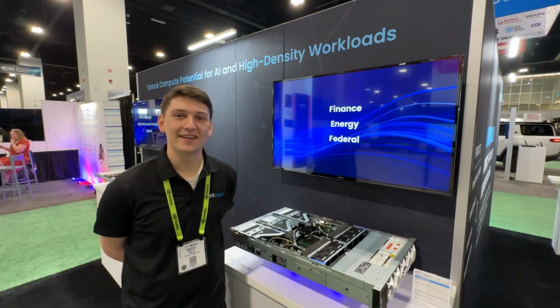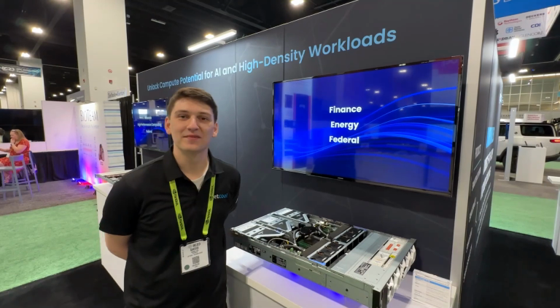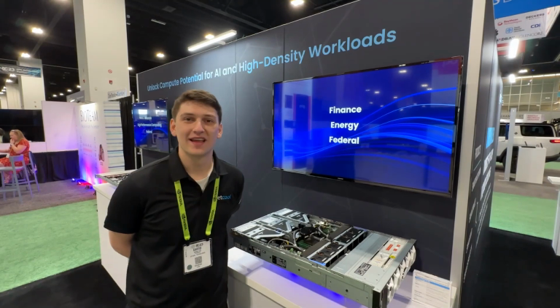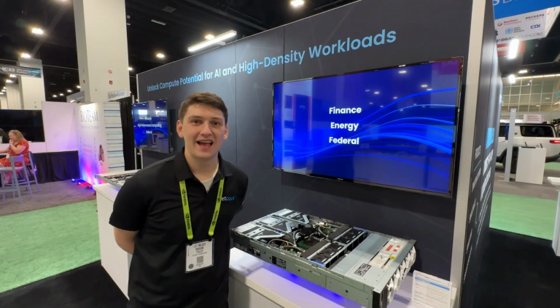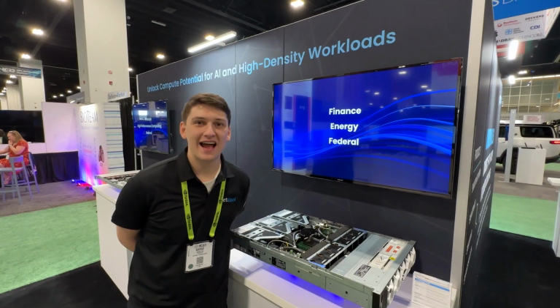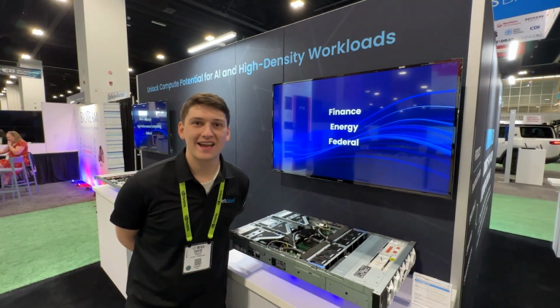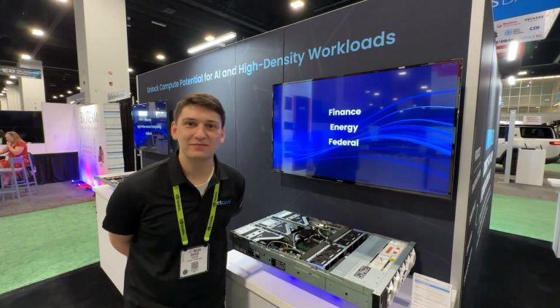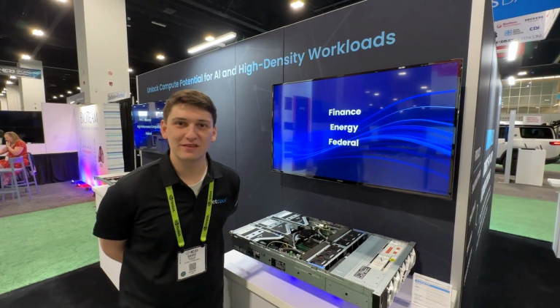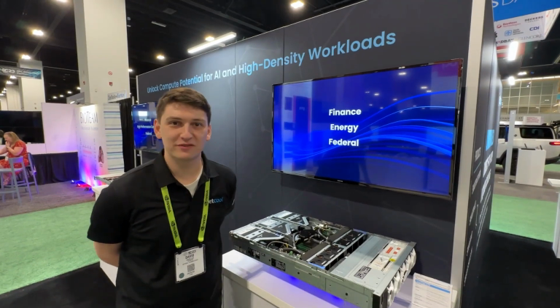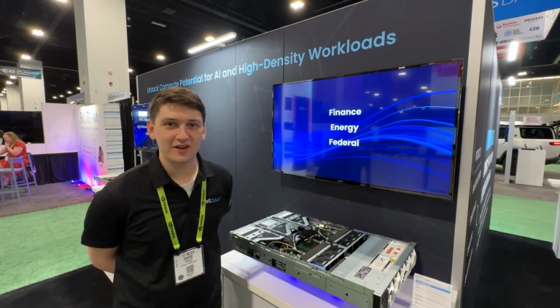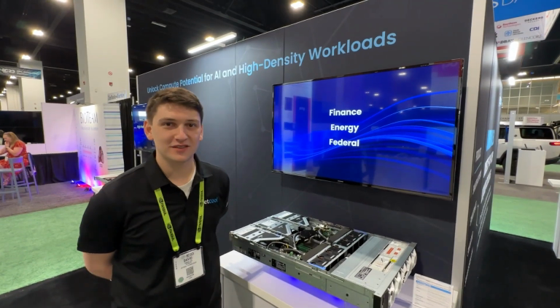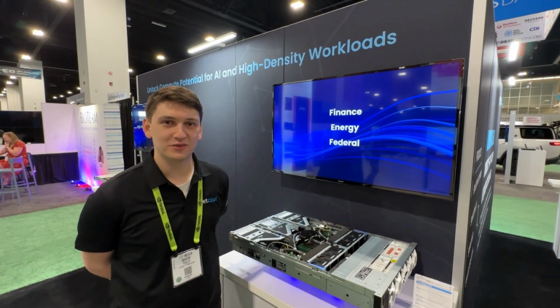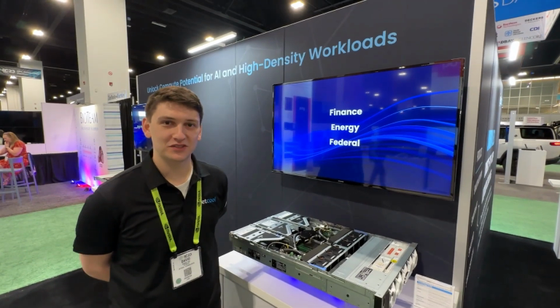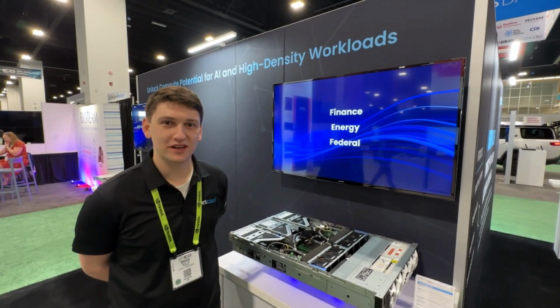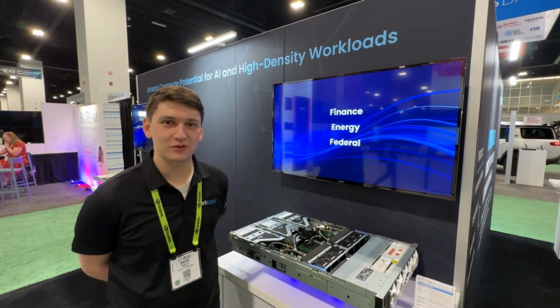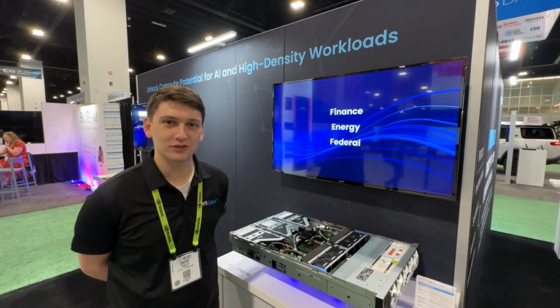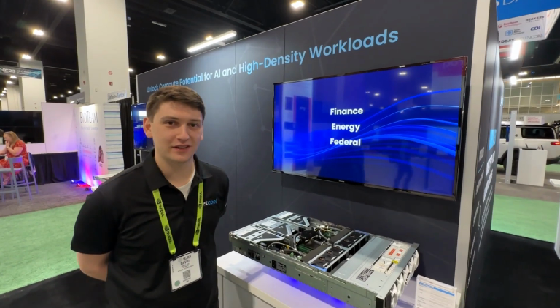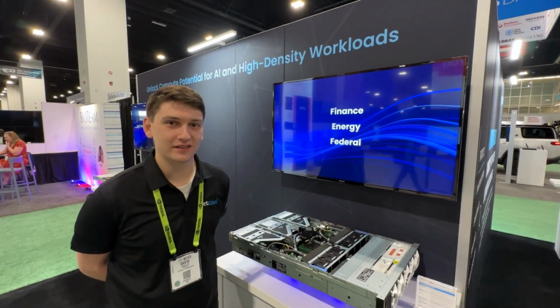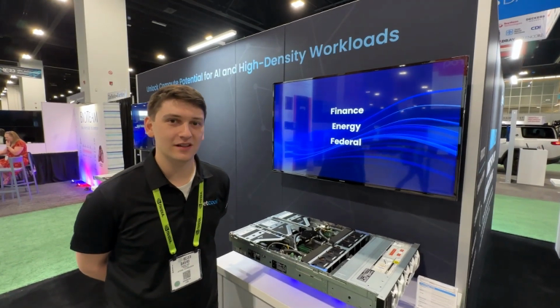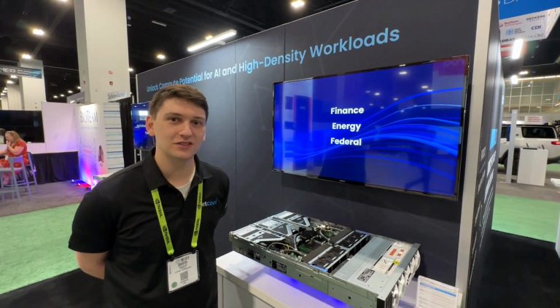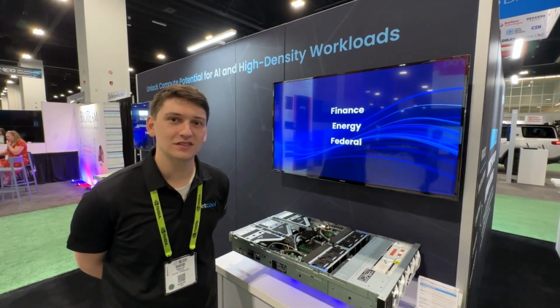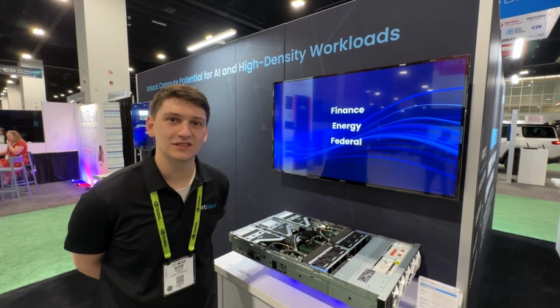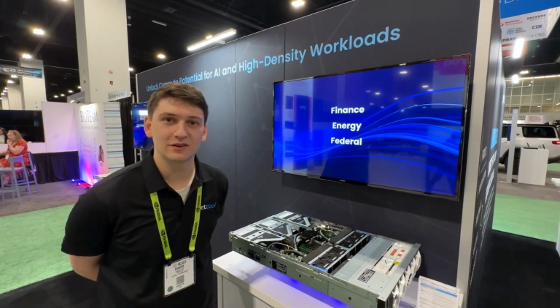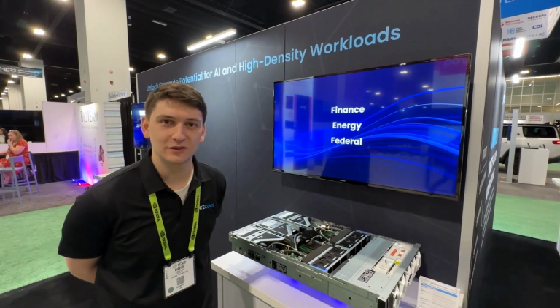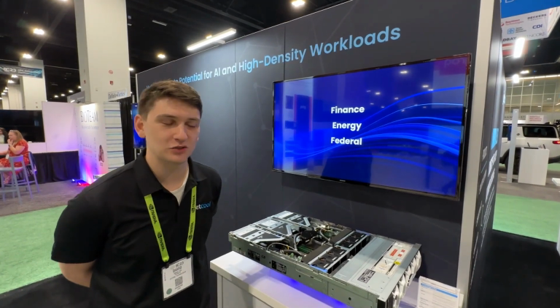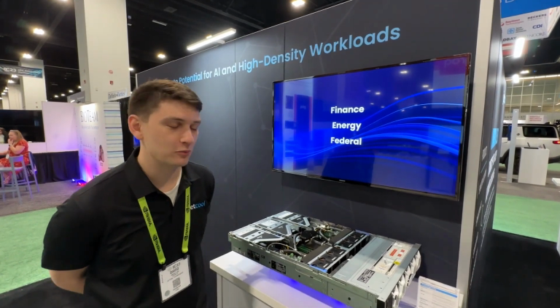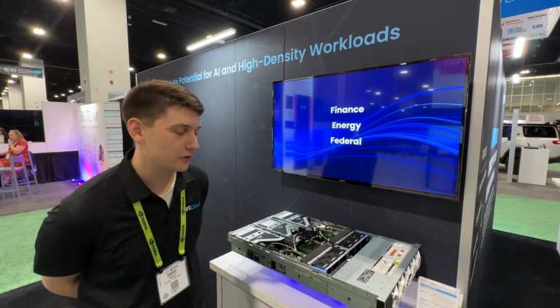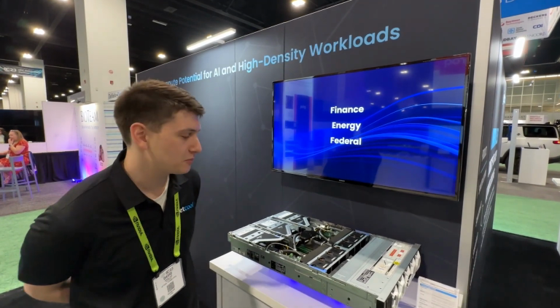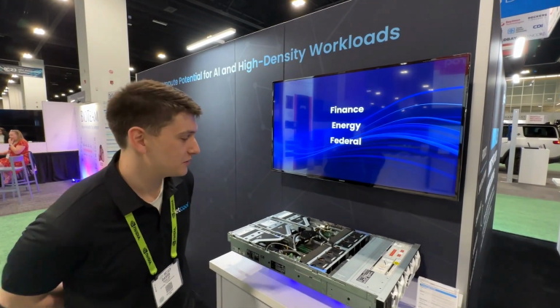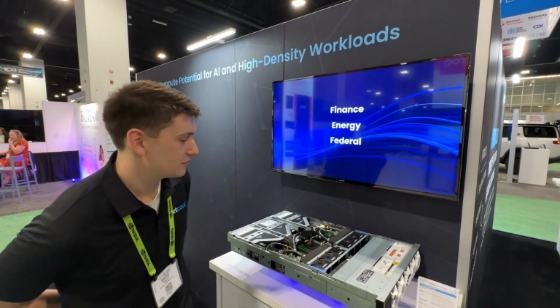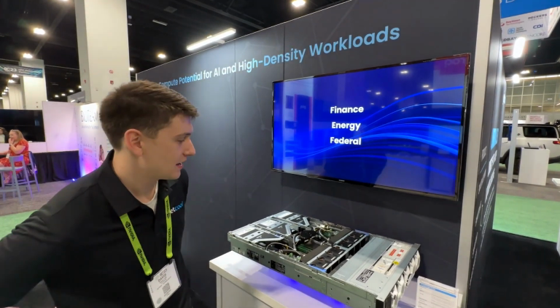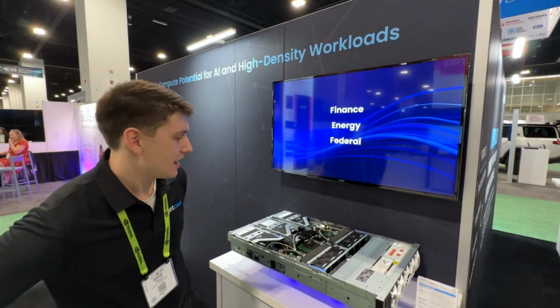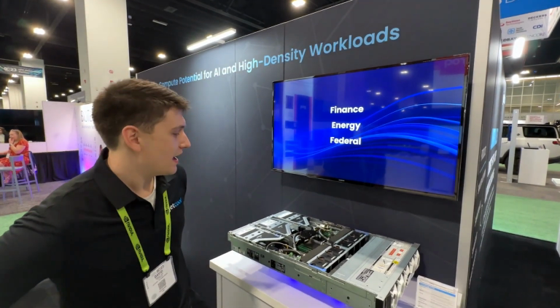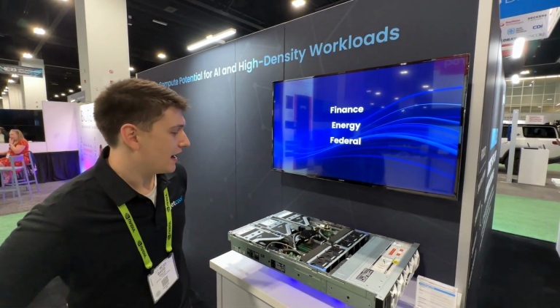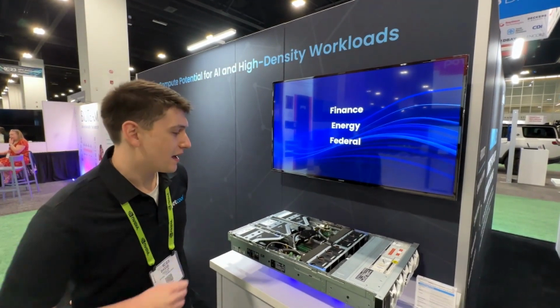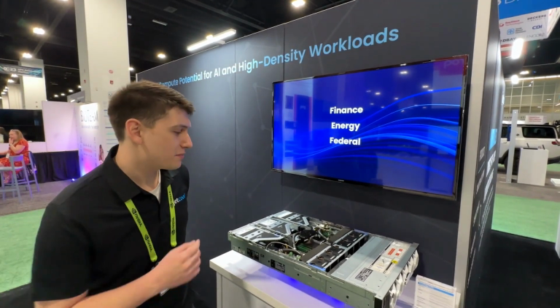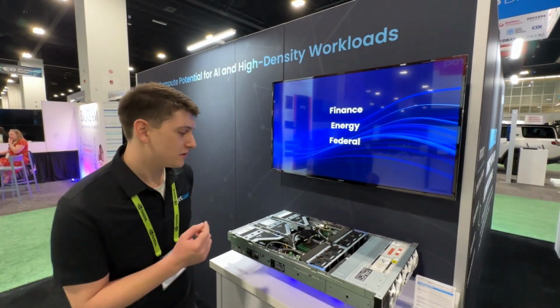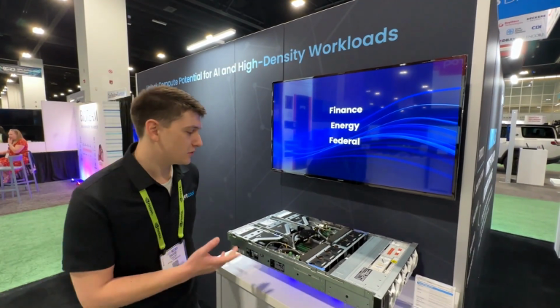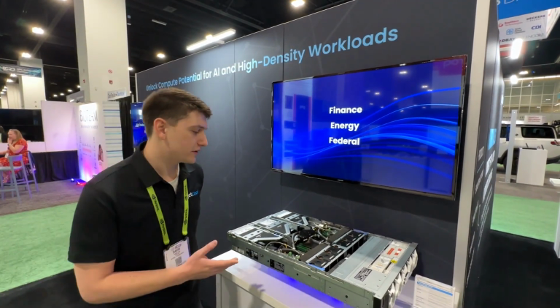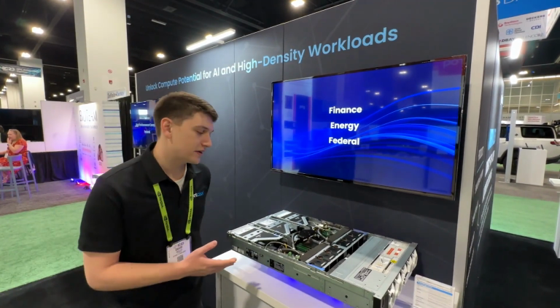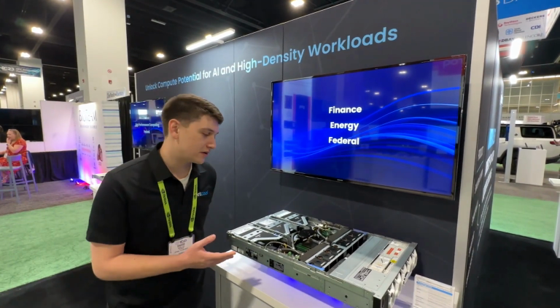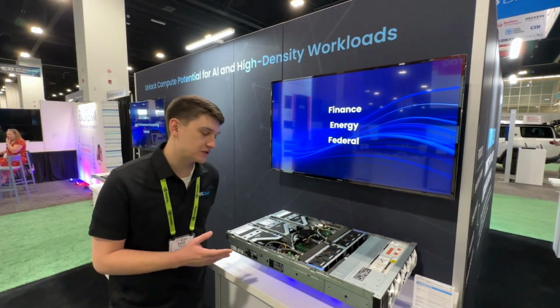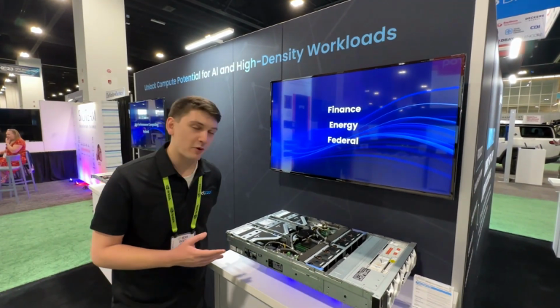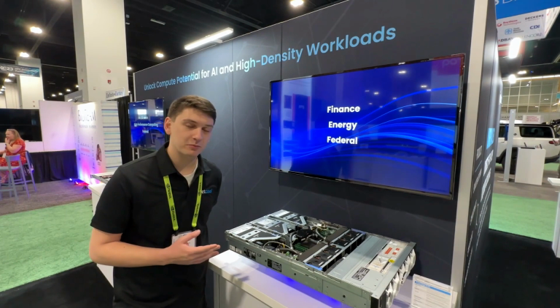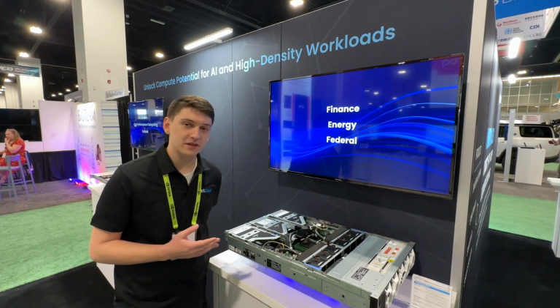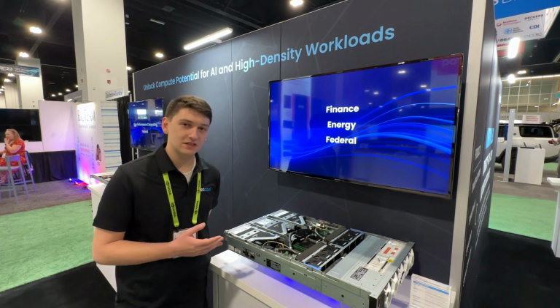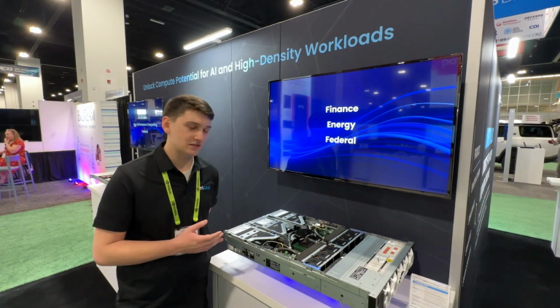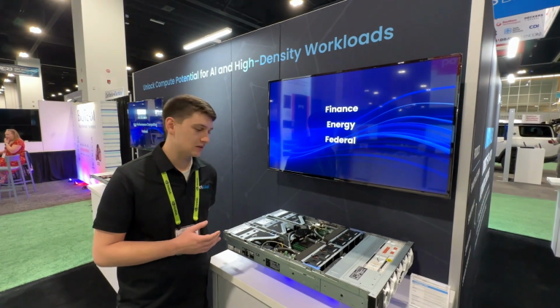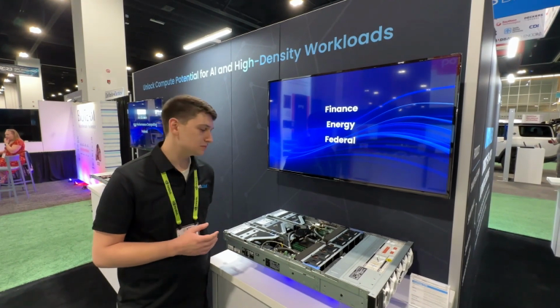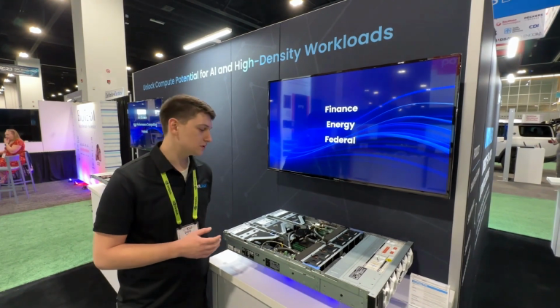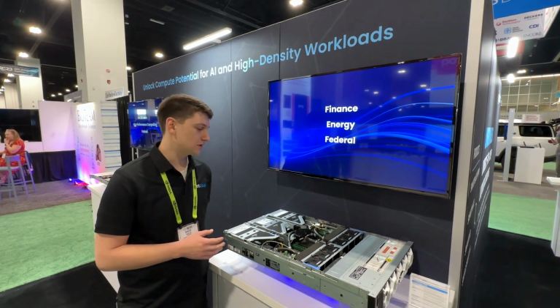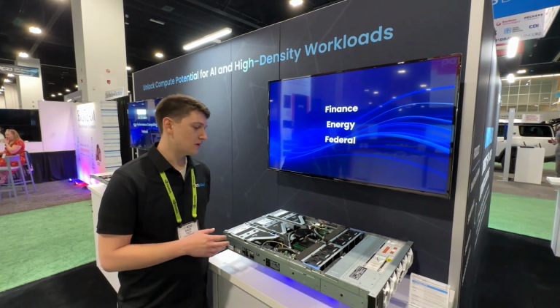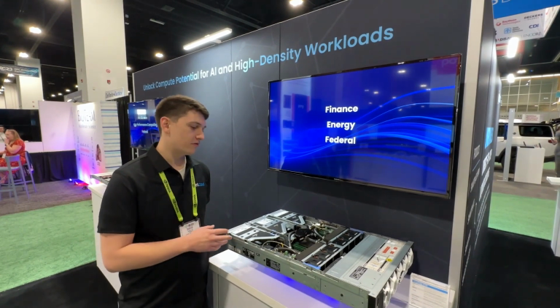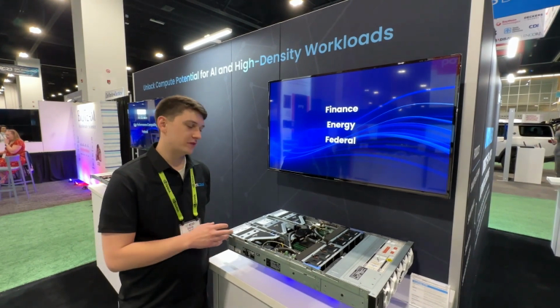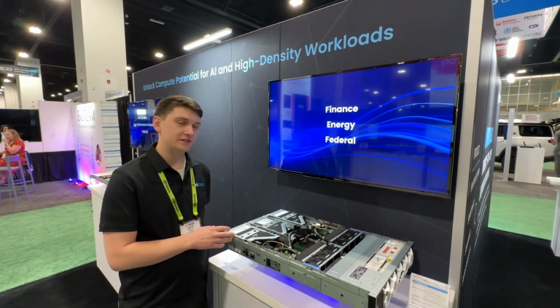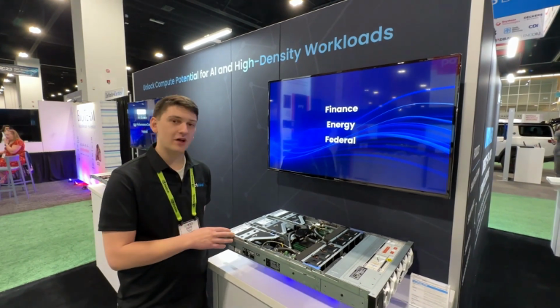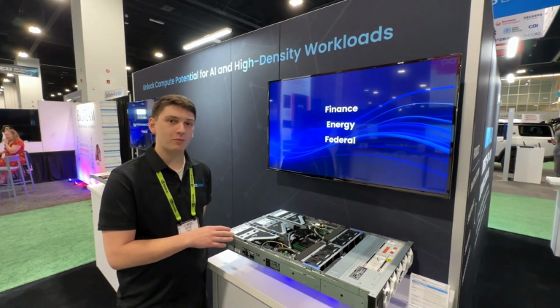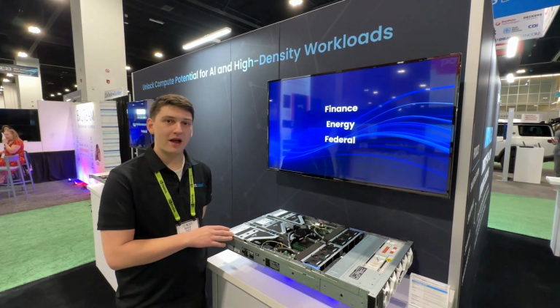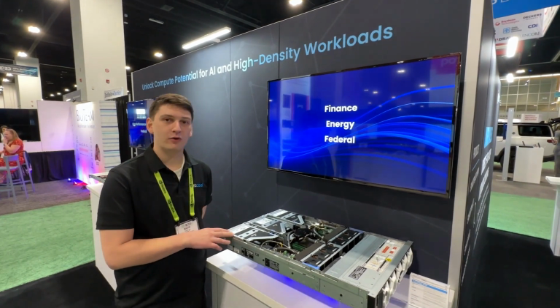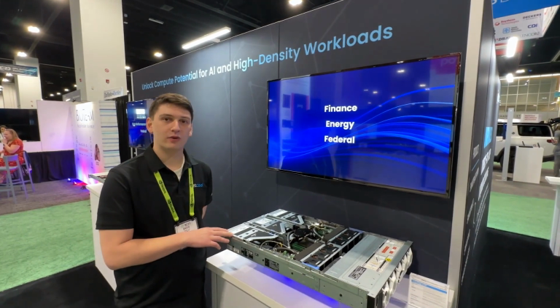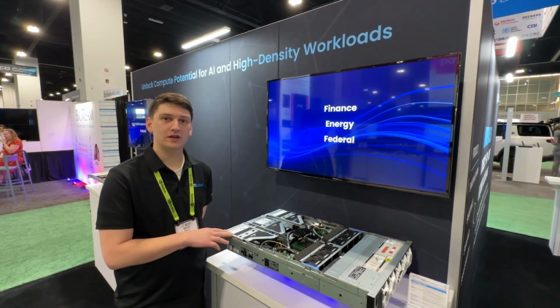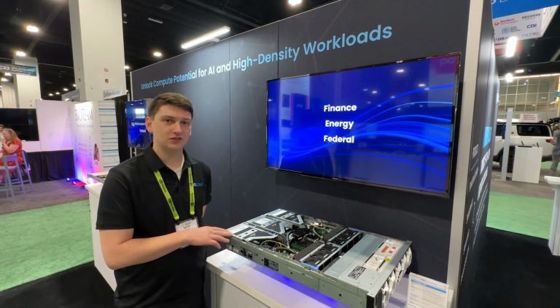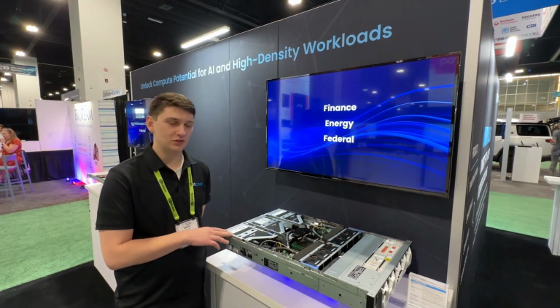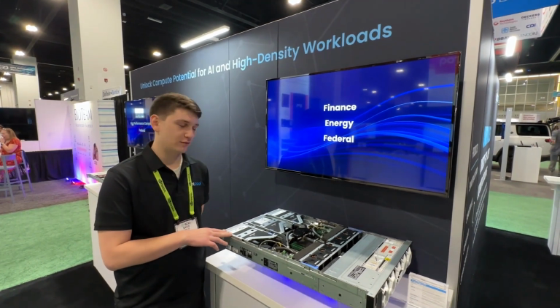Hi, I'm David Fox with JetCool Technologies here at SuperCompute, and I'm here looking at our smart plate systems for the Dell PowerEdge server.